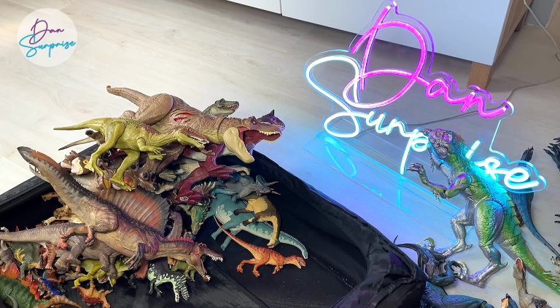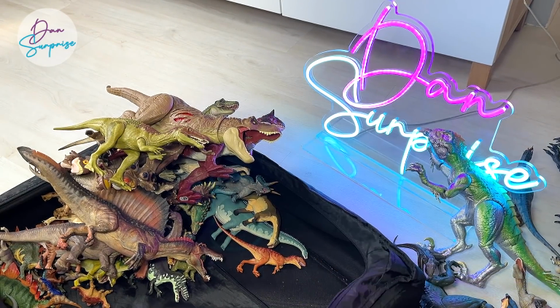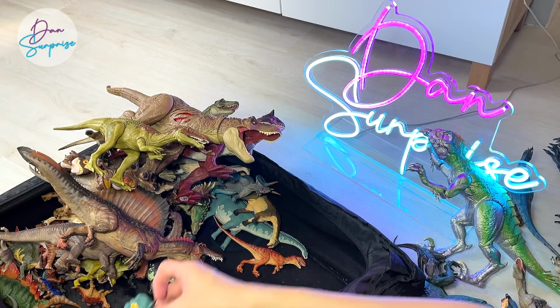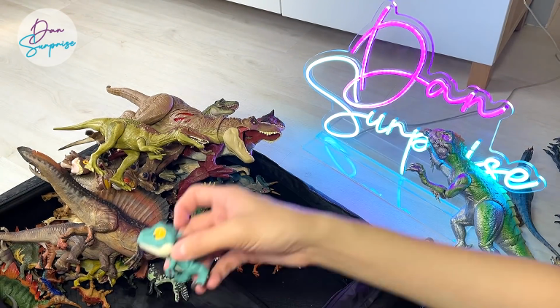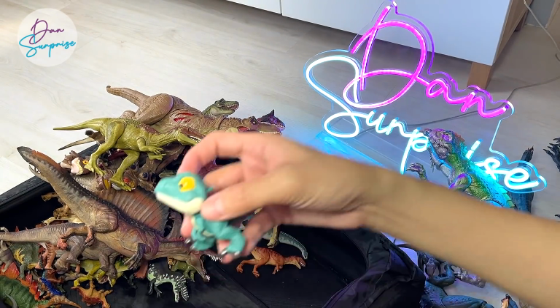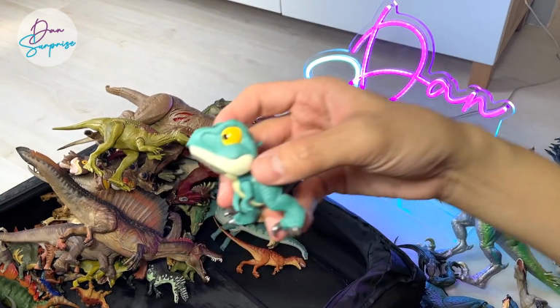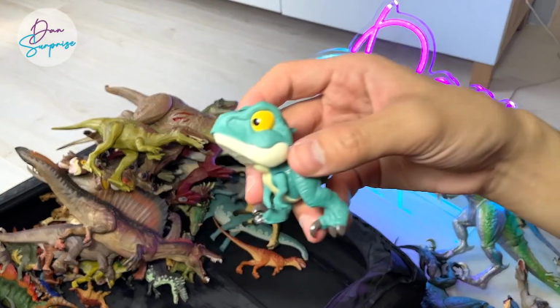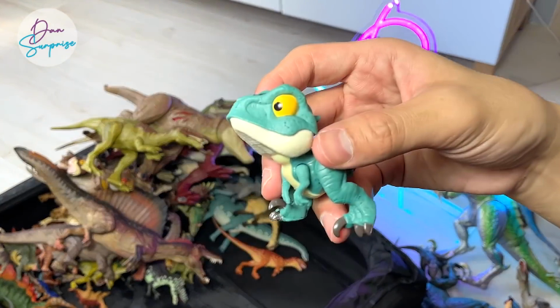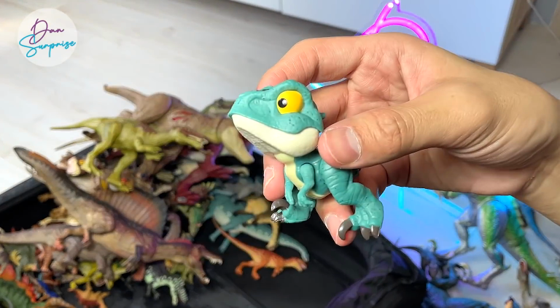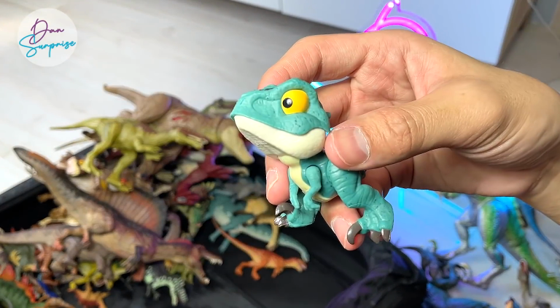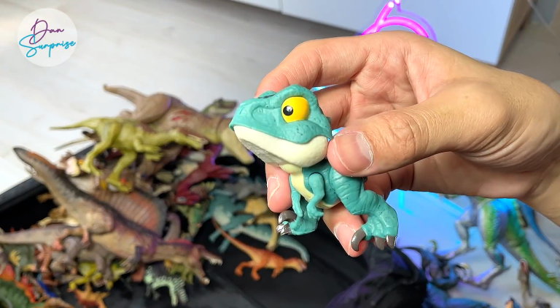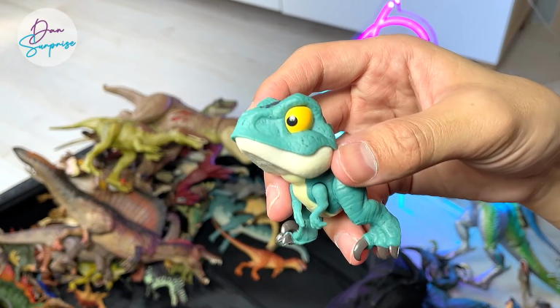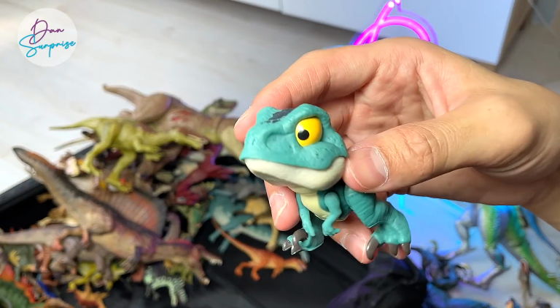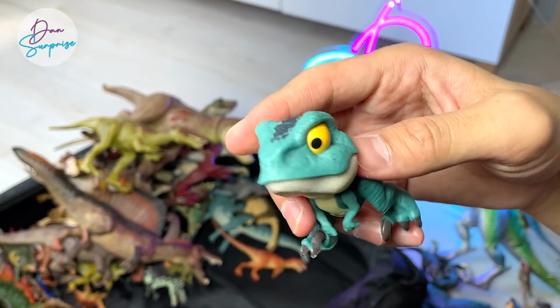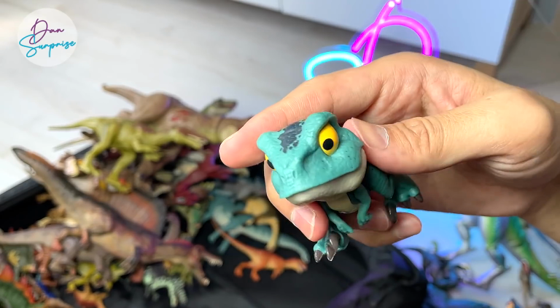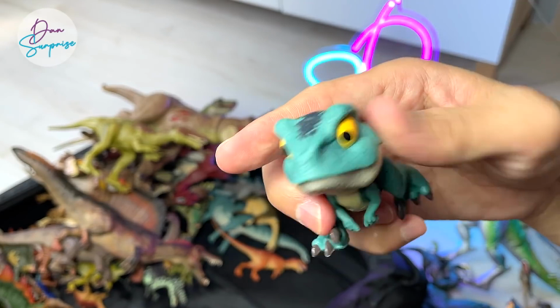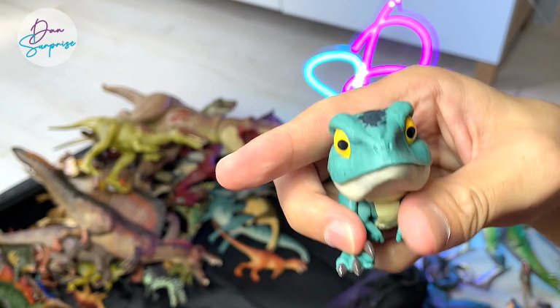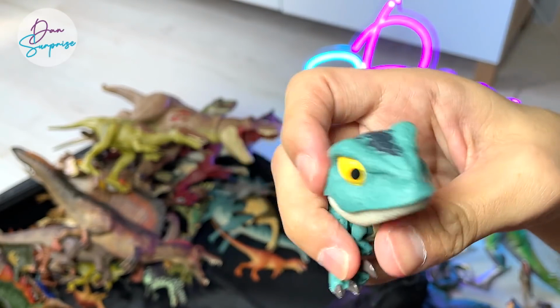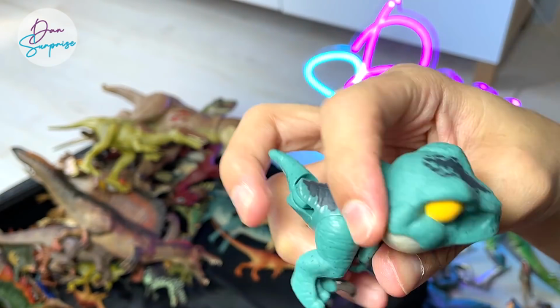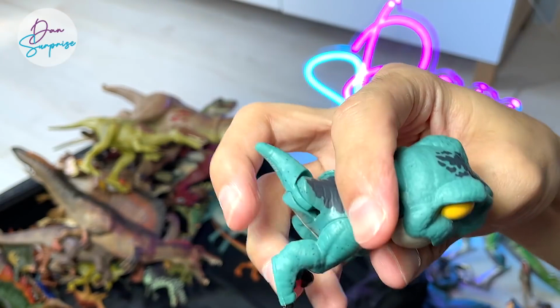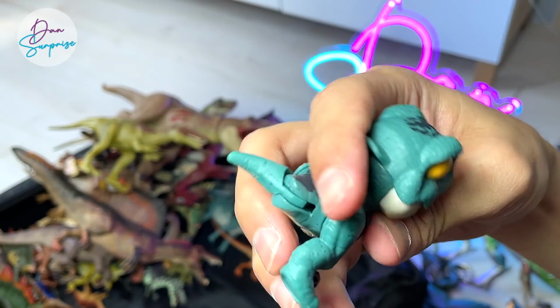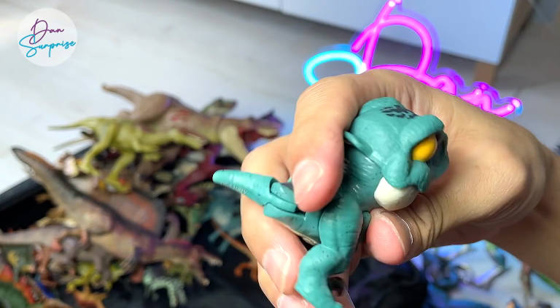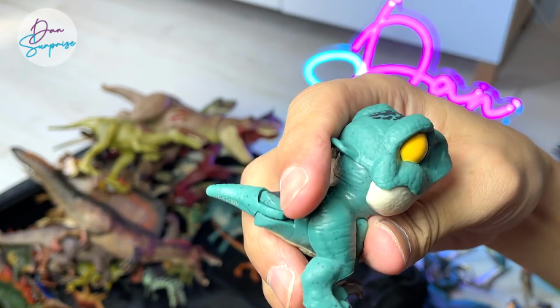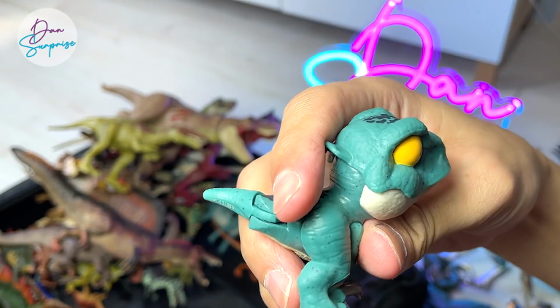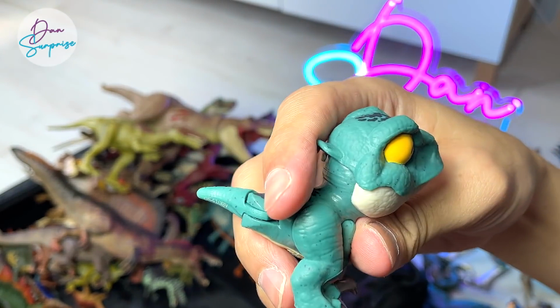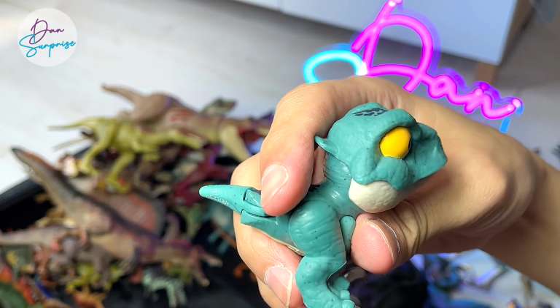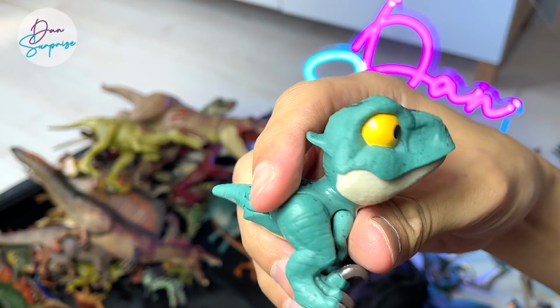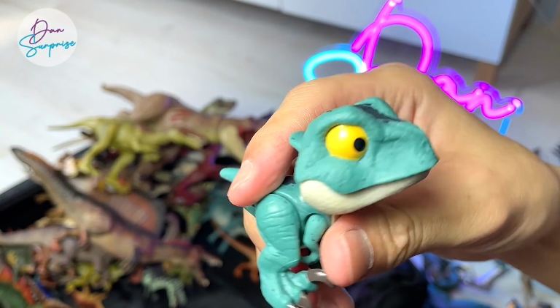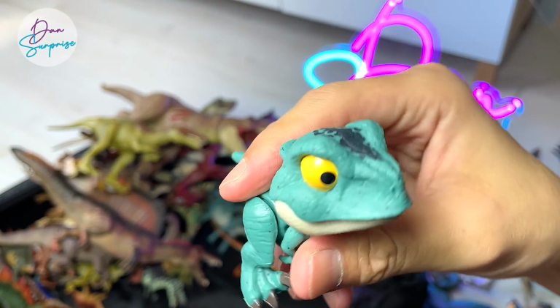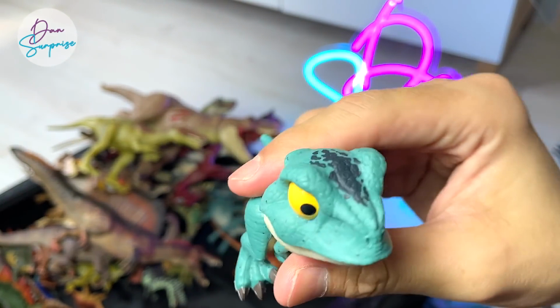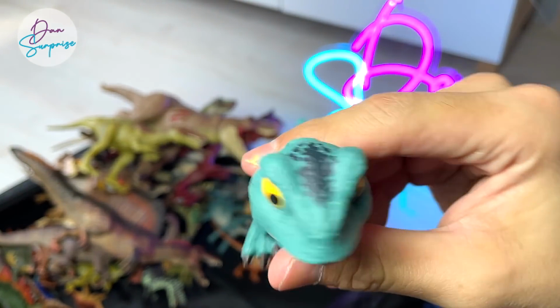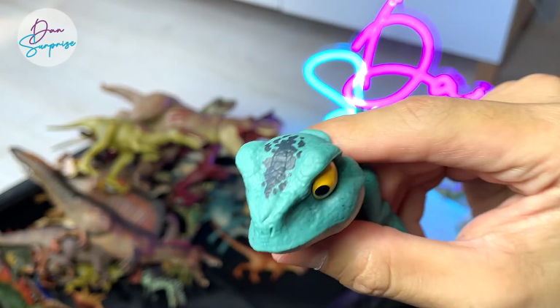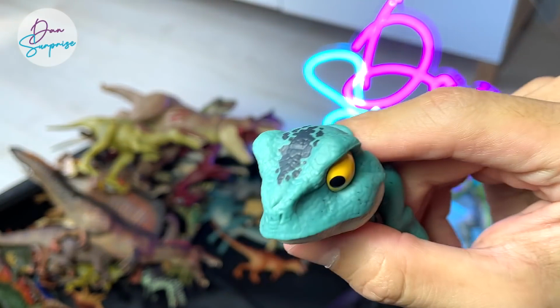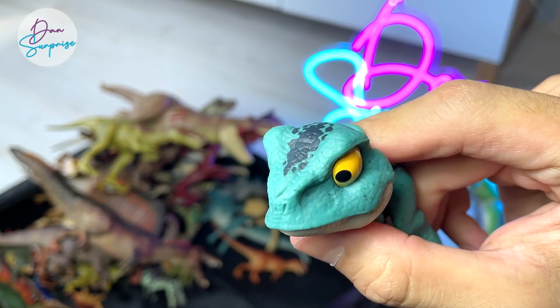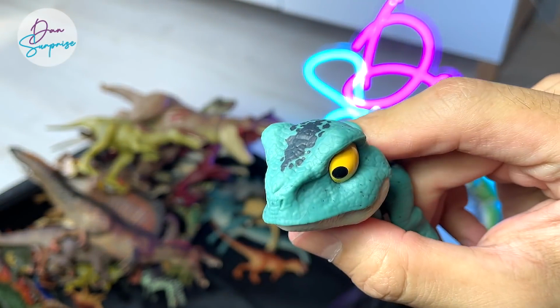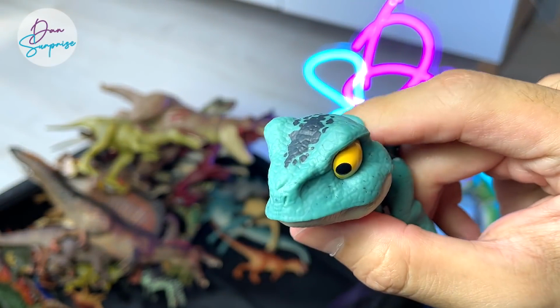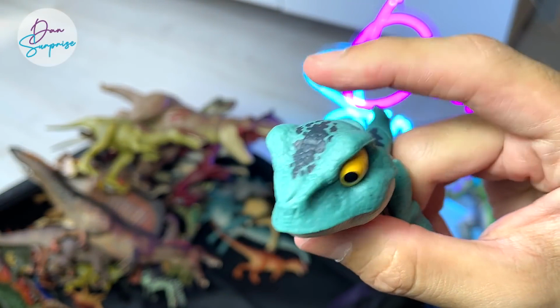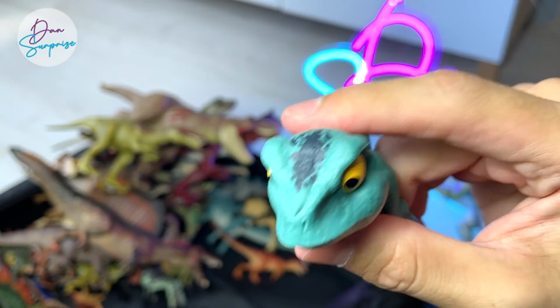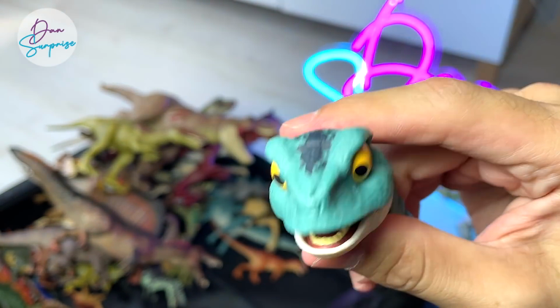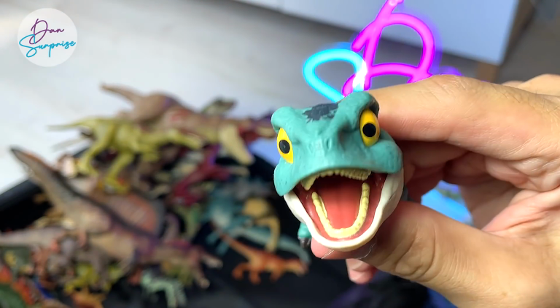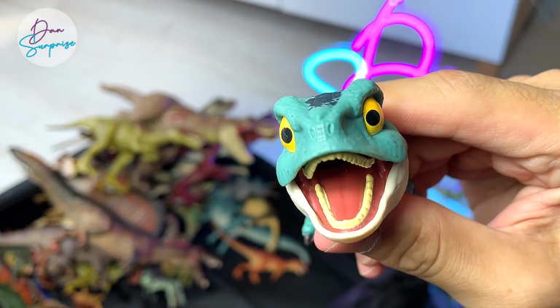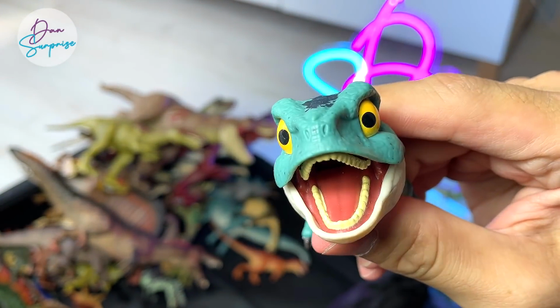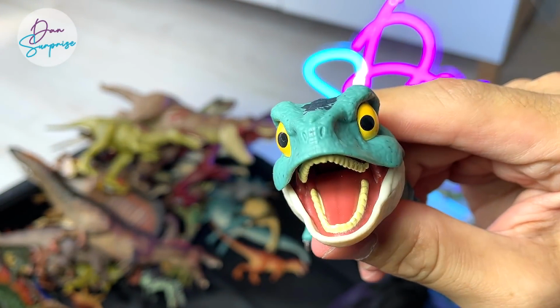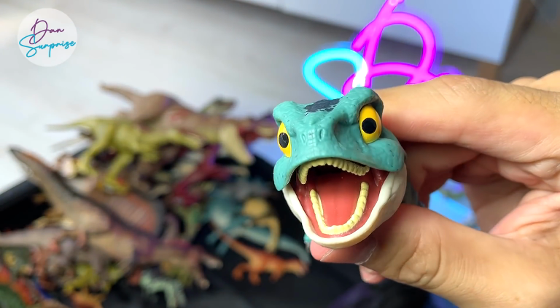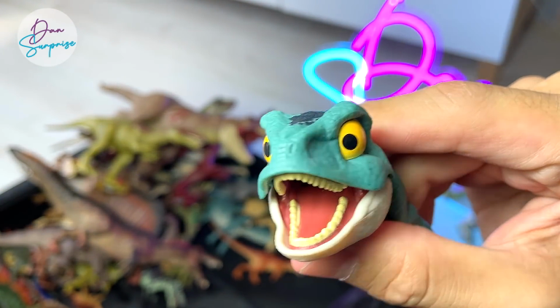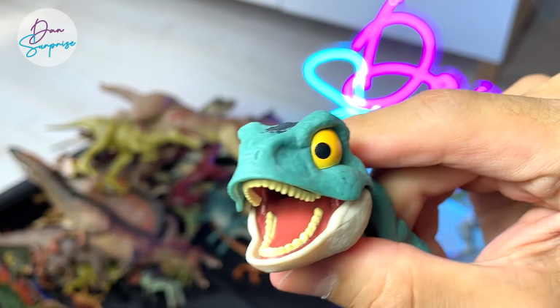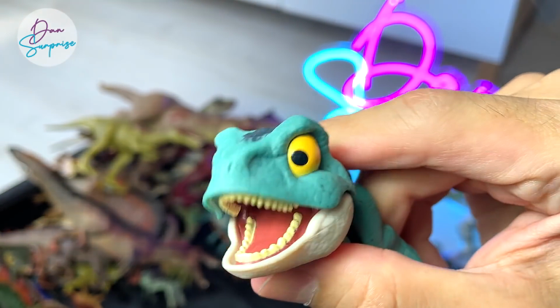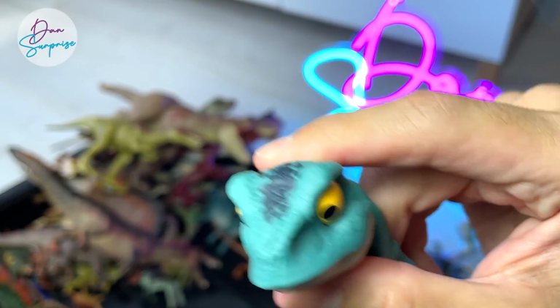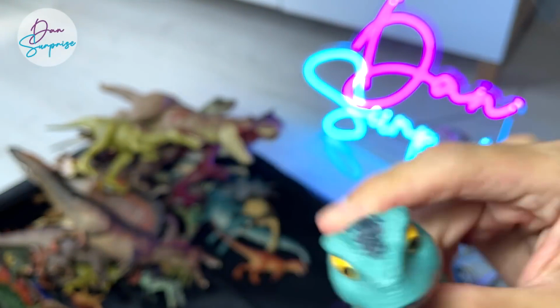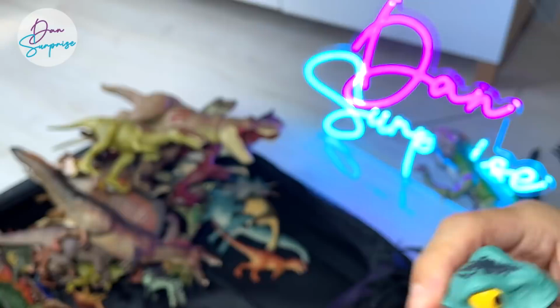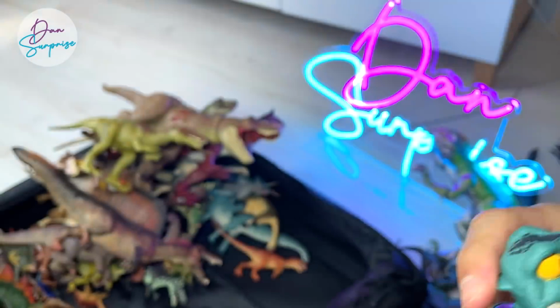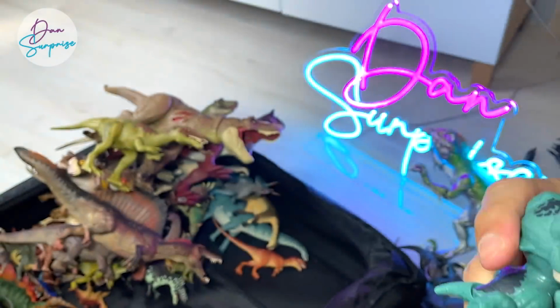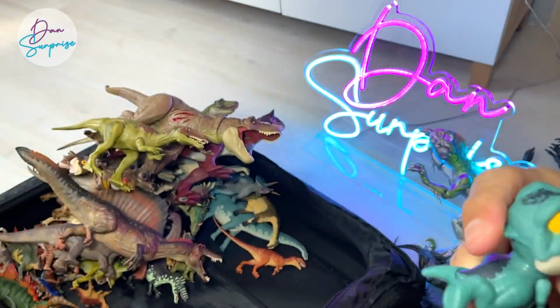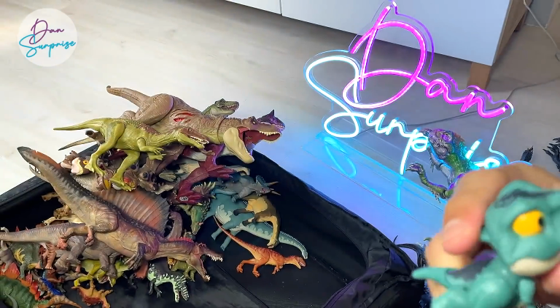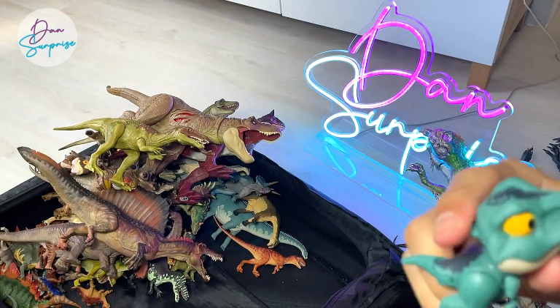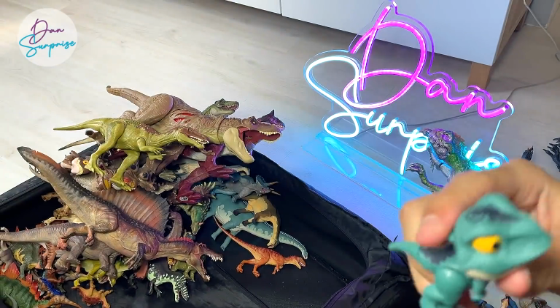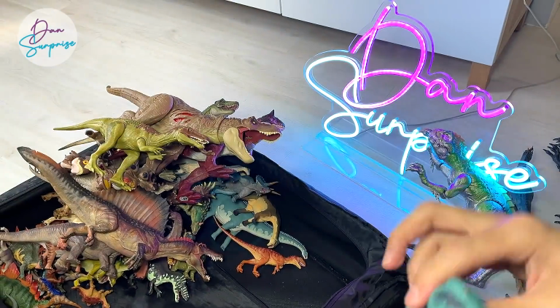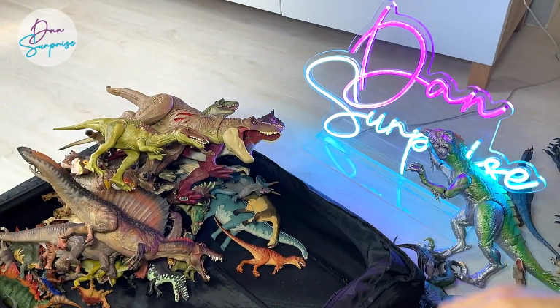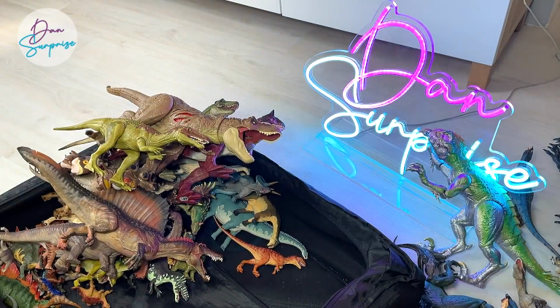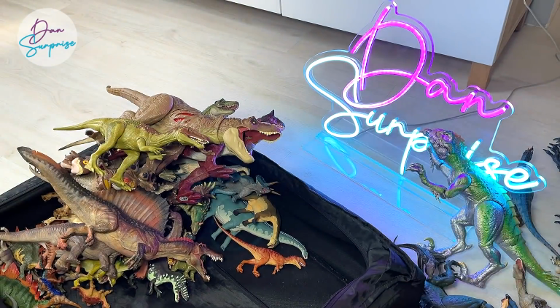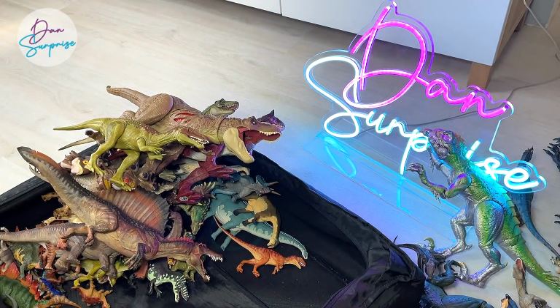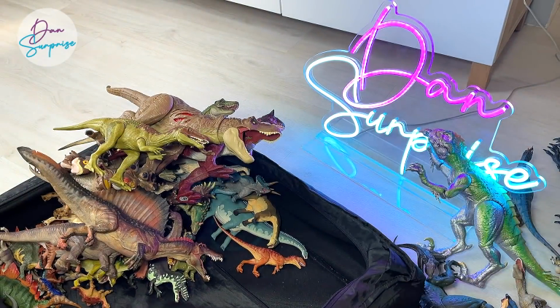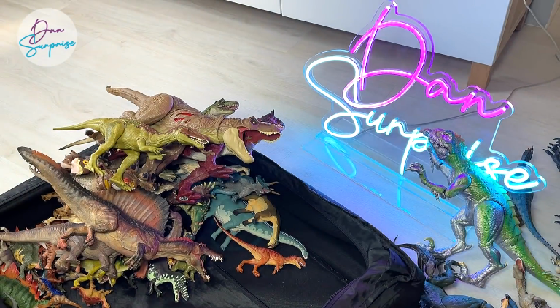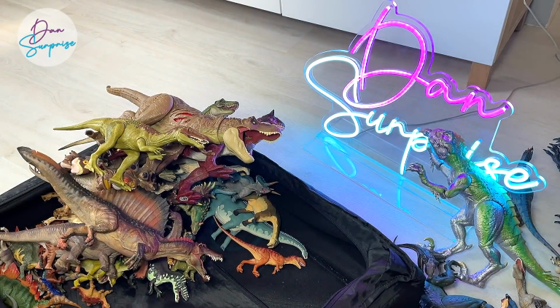Some new Snap Squad figures. This is an Iguanodon, if I'm not wrong — really adorable. A Velociraptor as well.